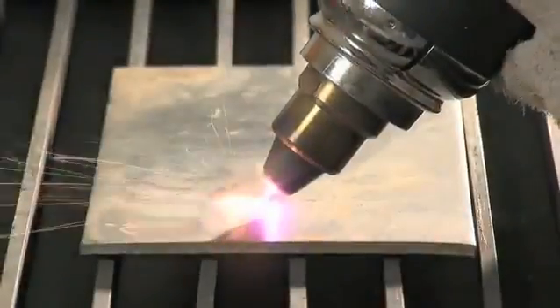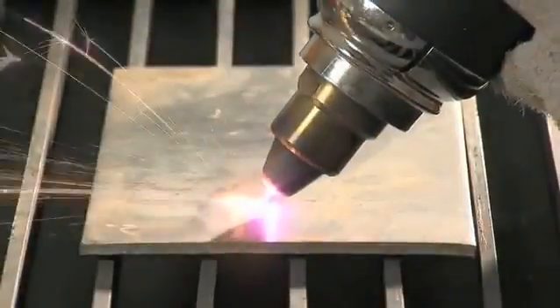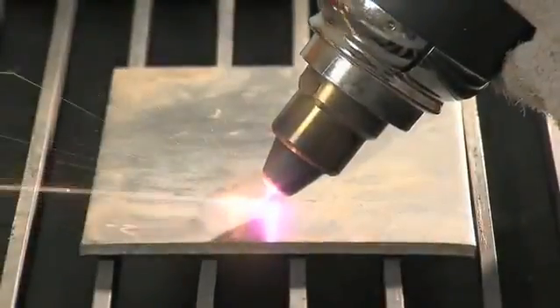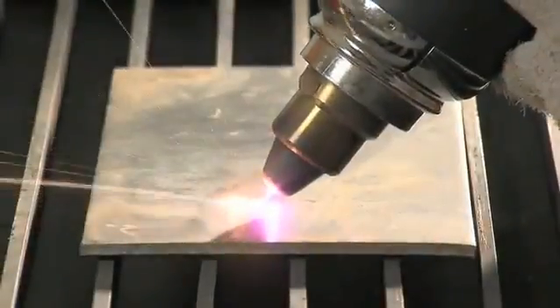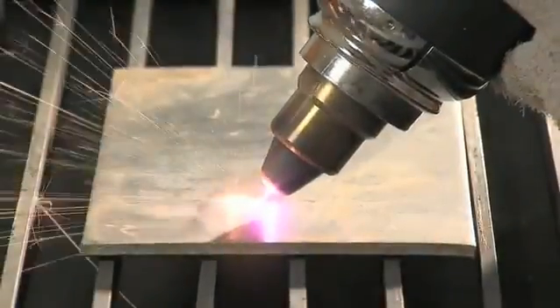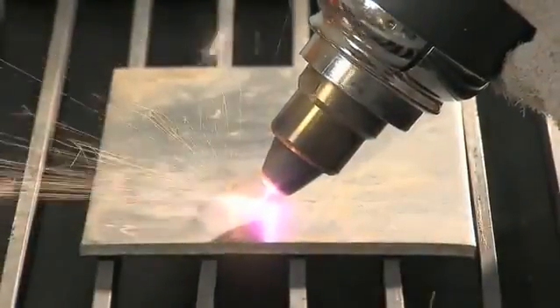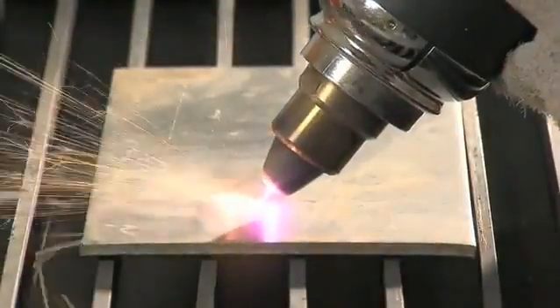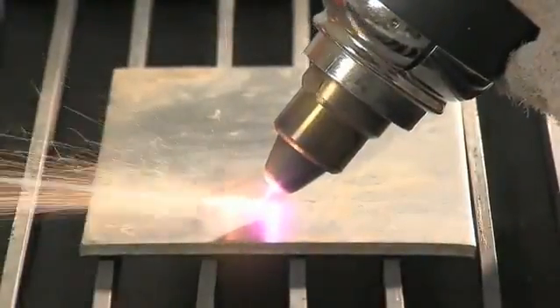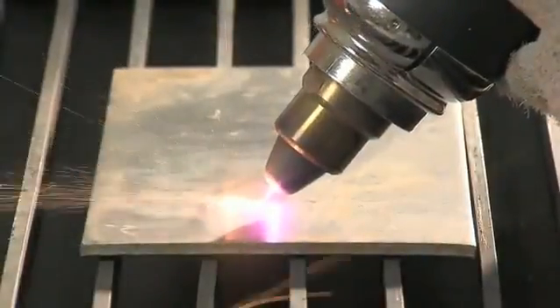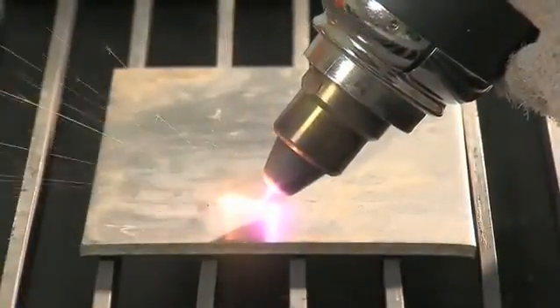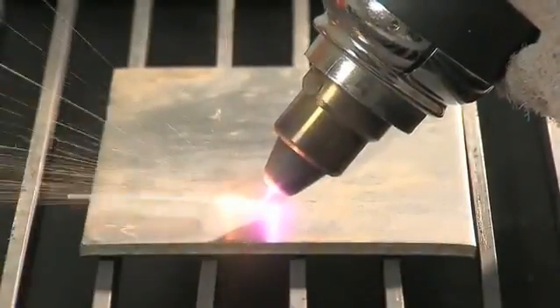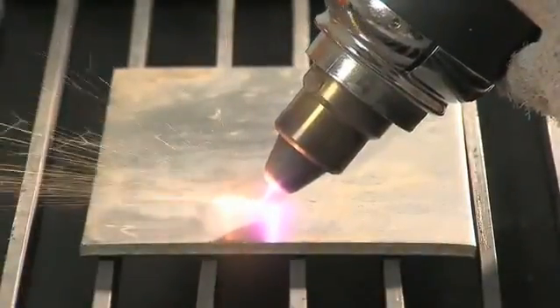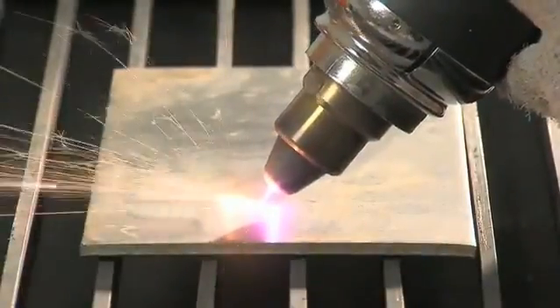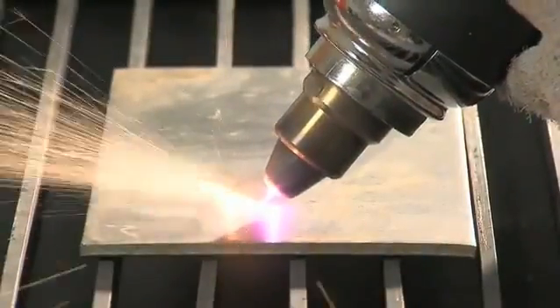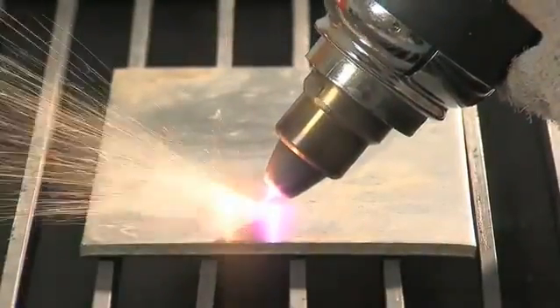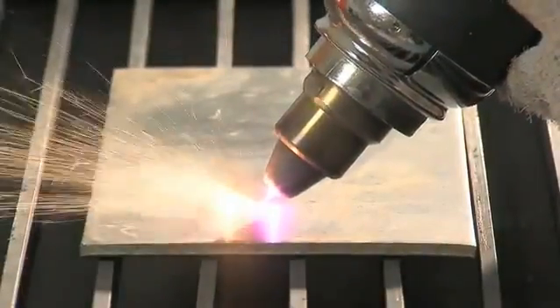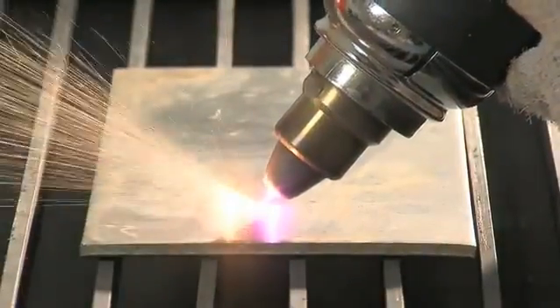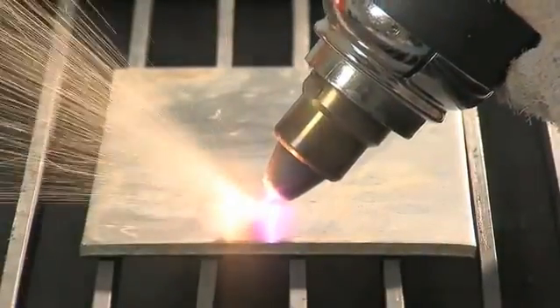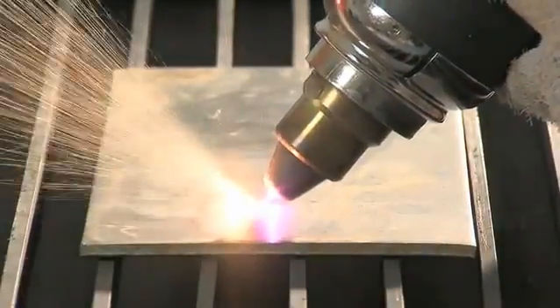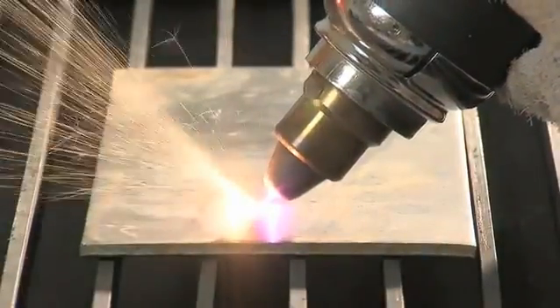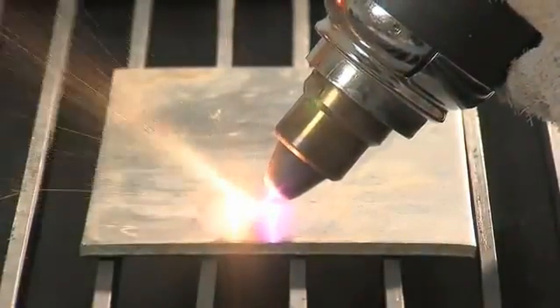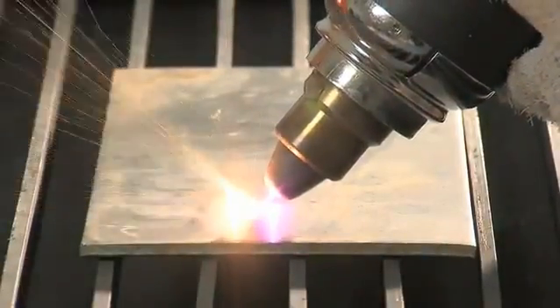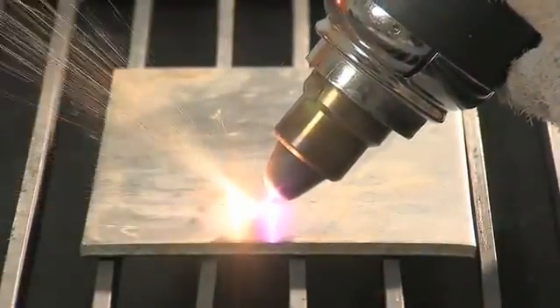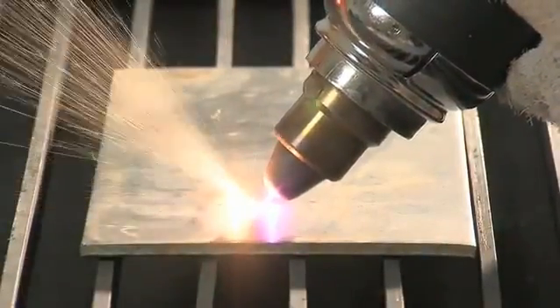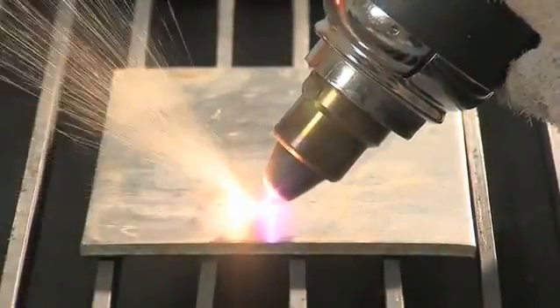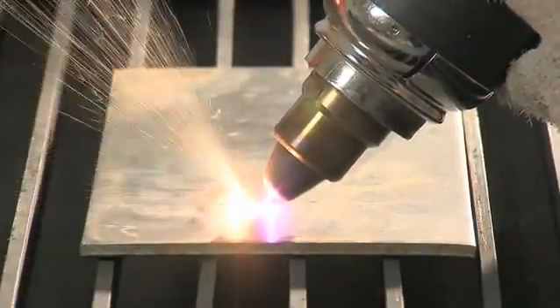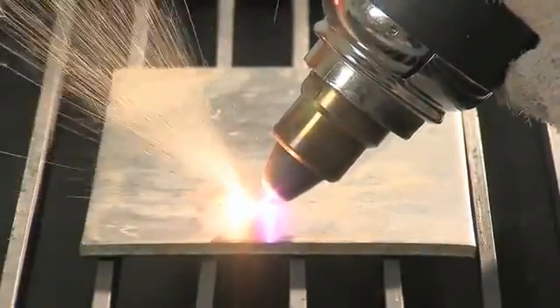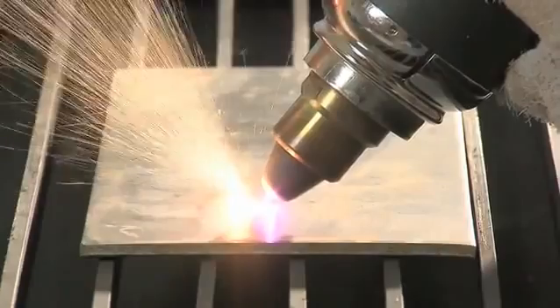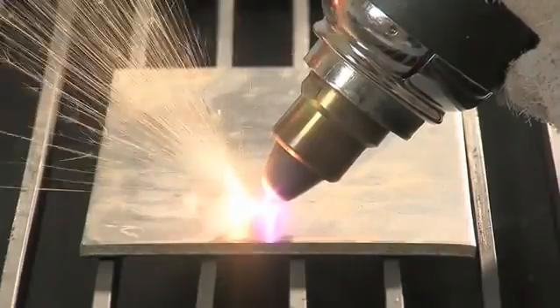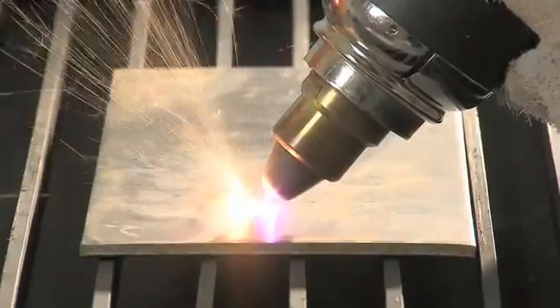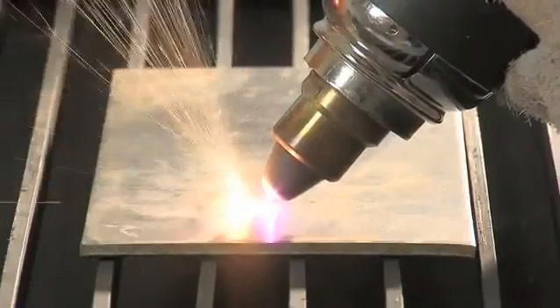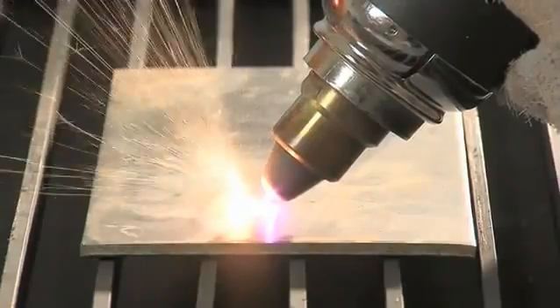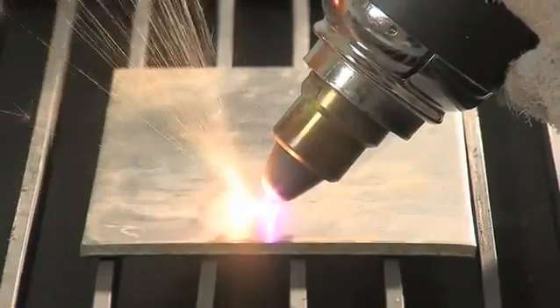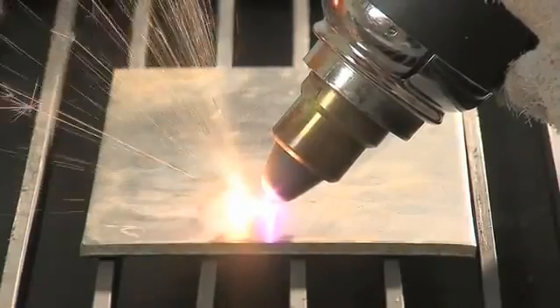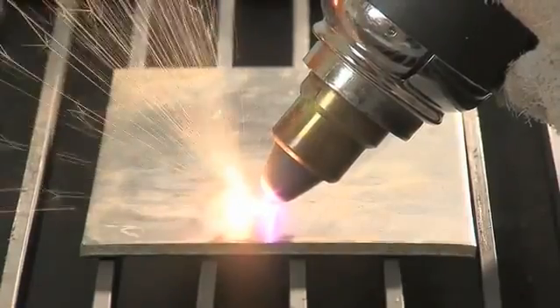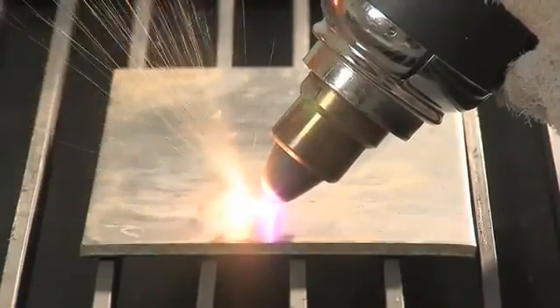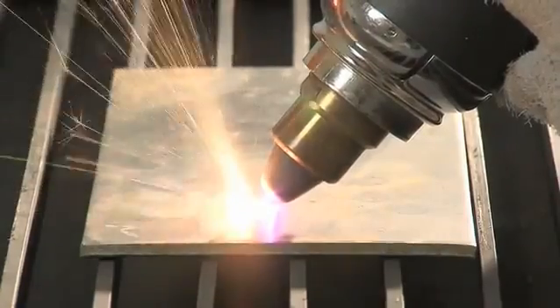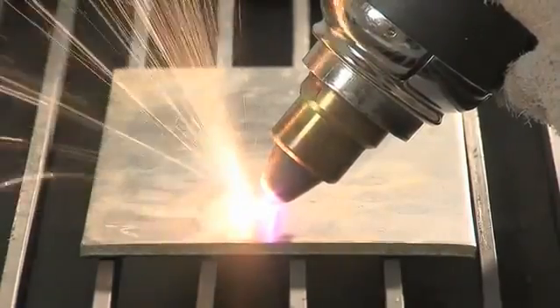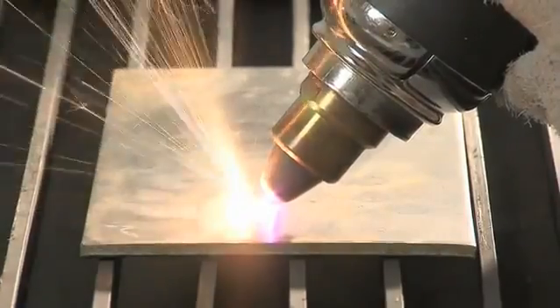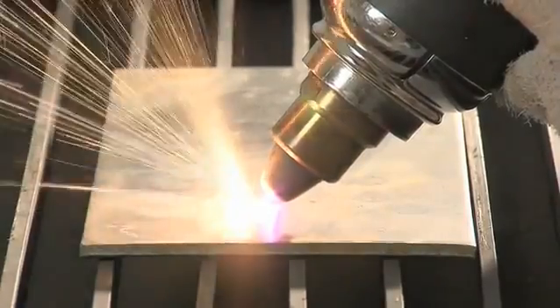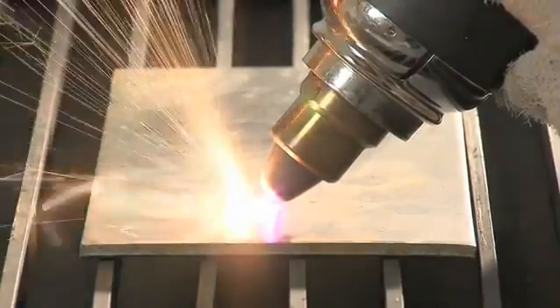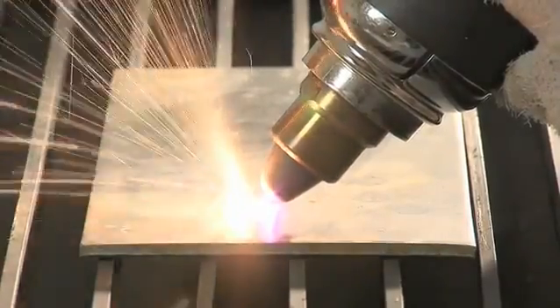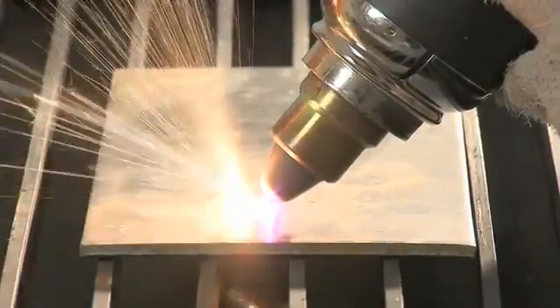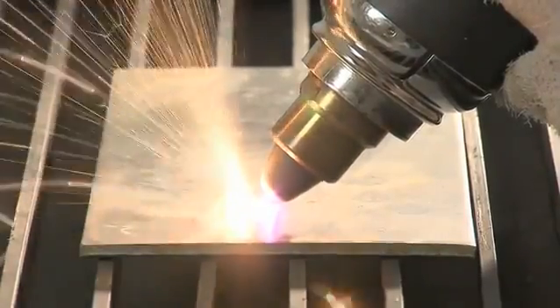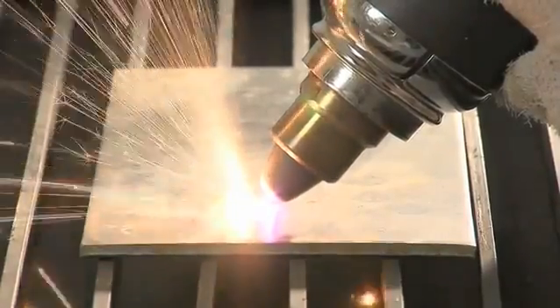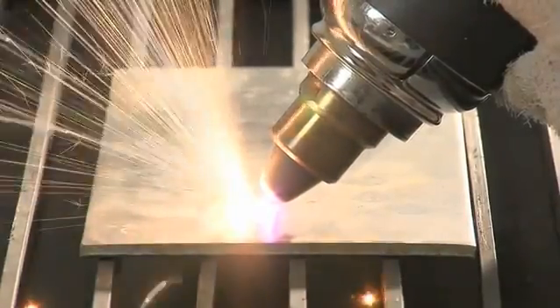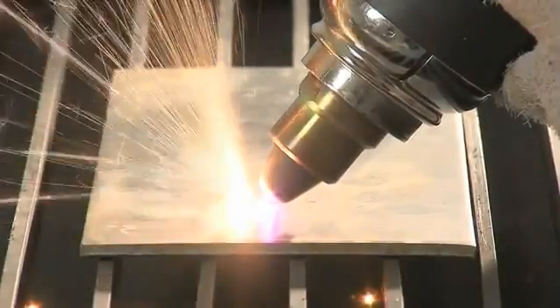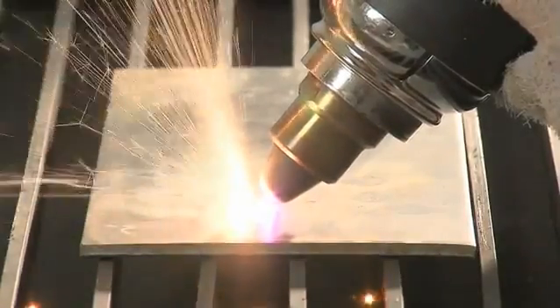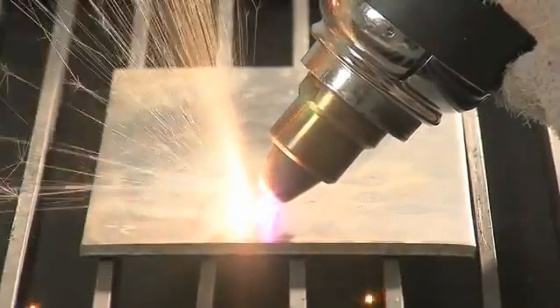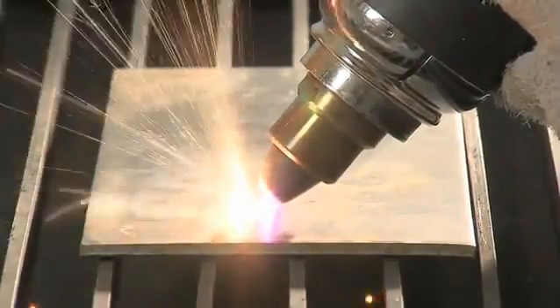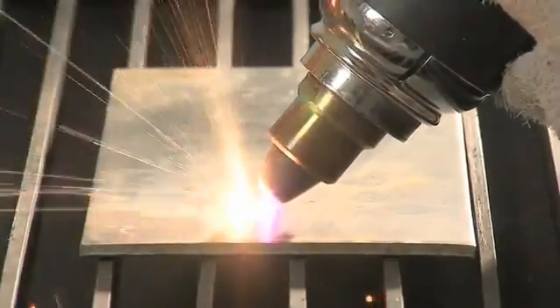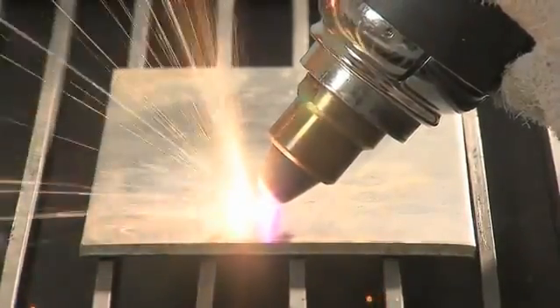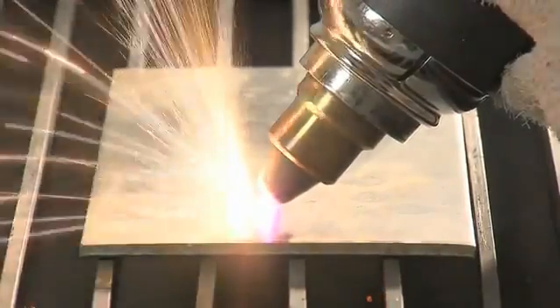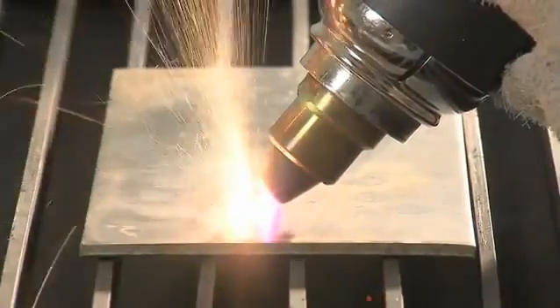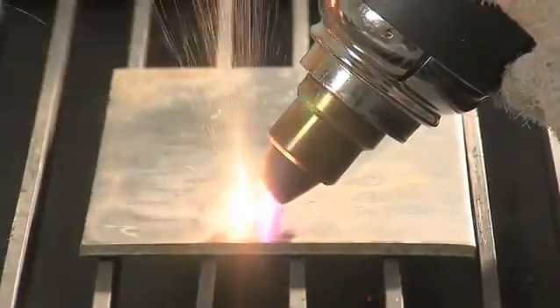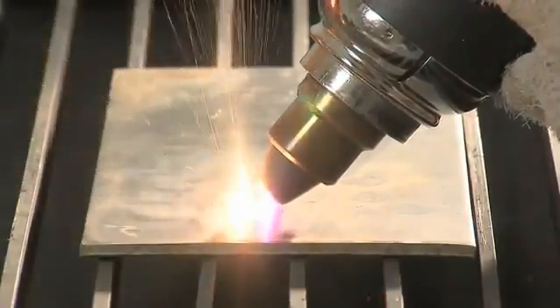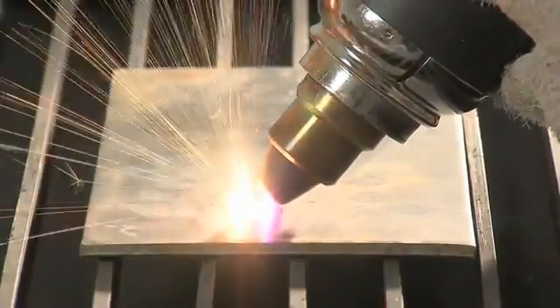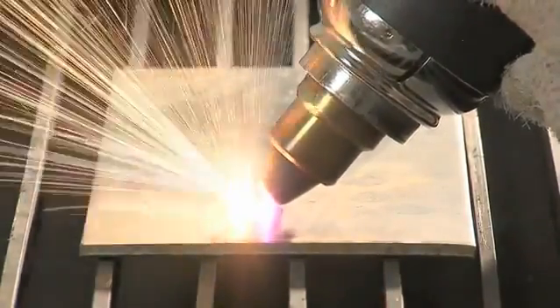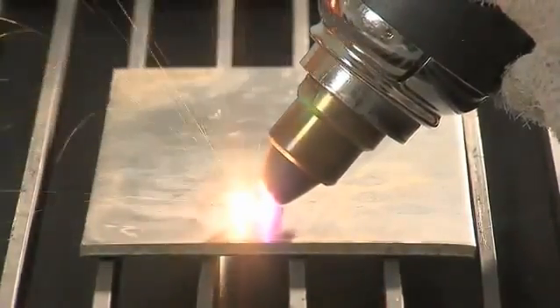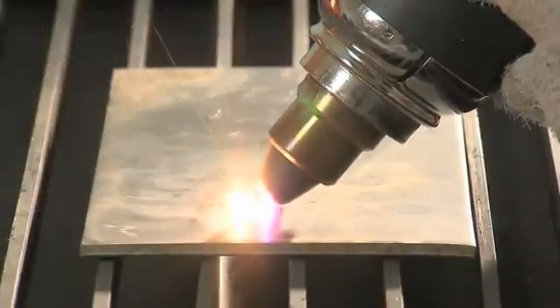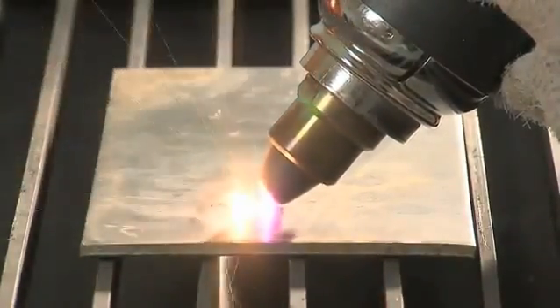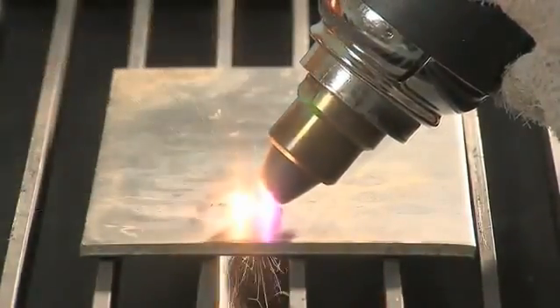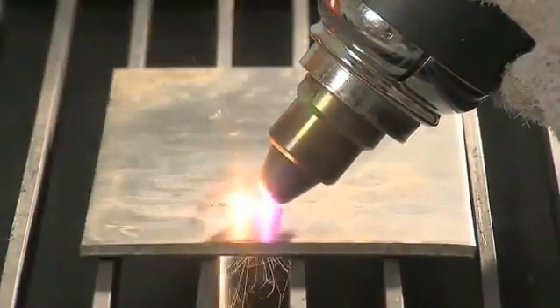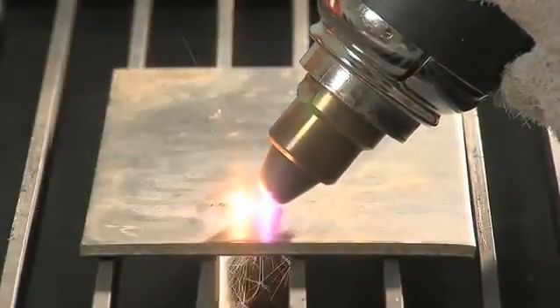If it is necessary to cut an opening, hold the torch at a small angle in order to avoid reverse heat flux.